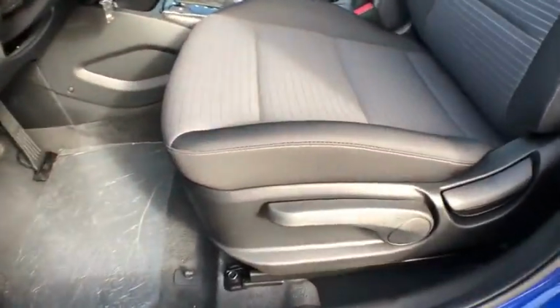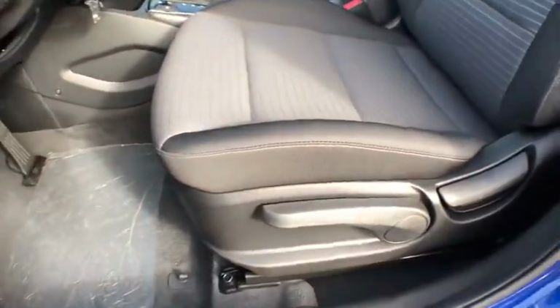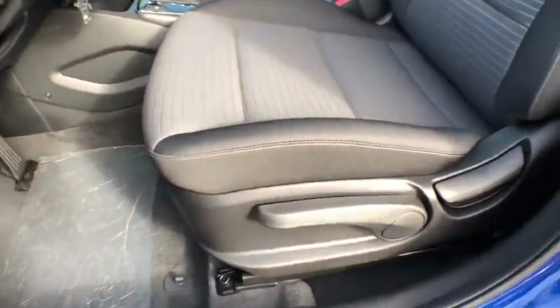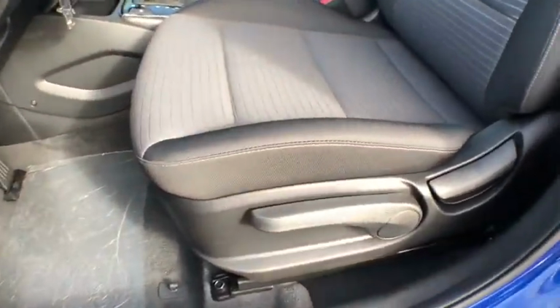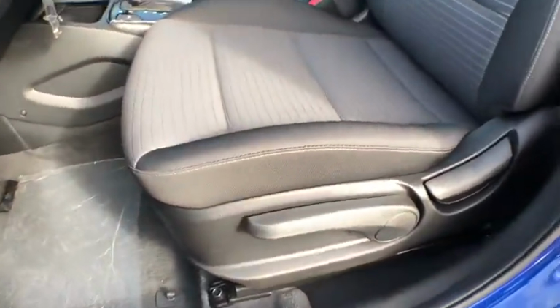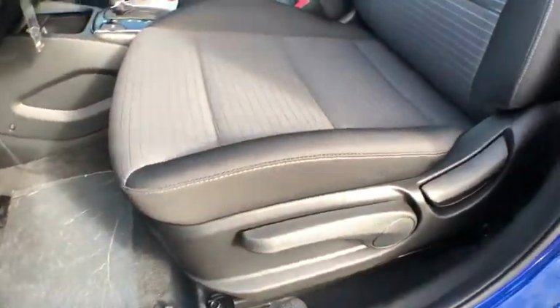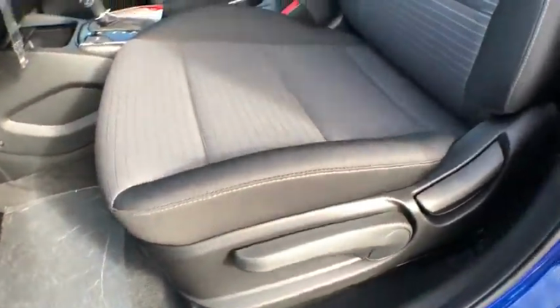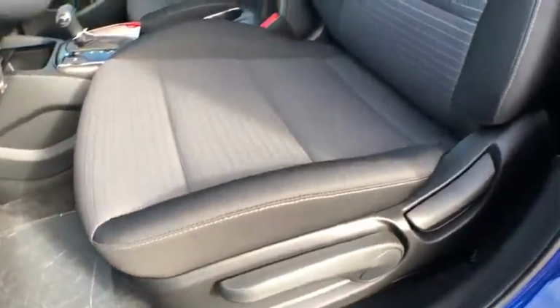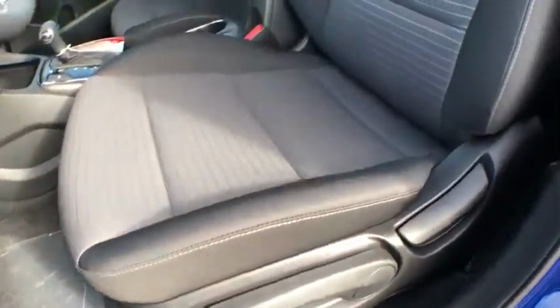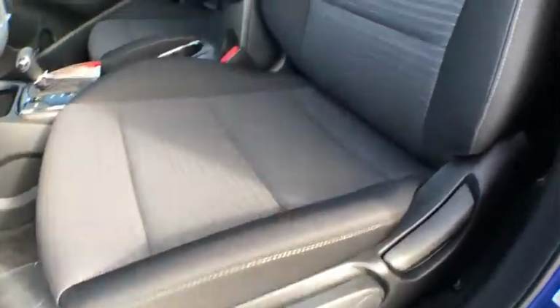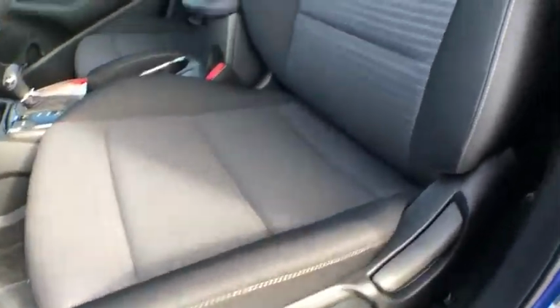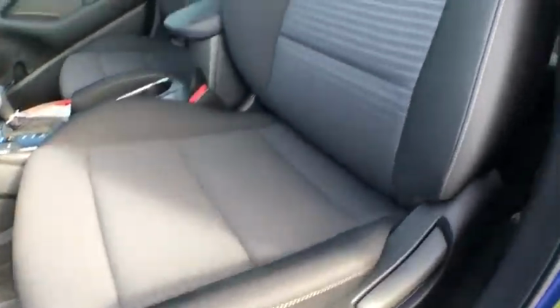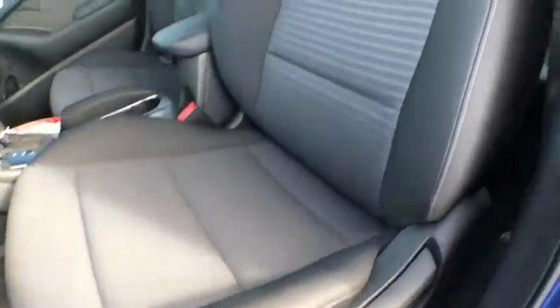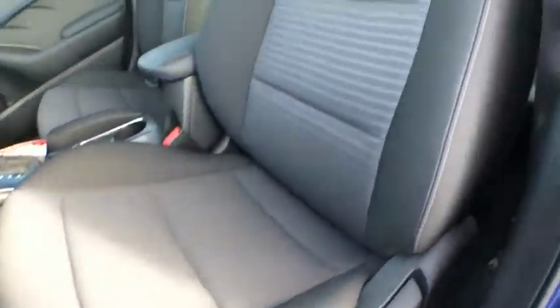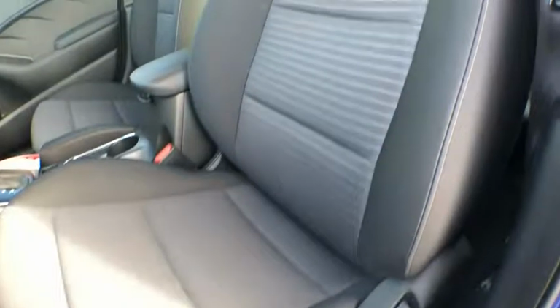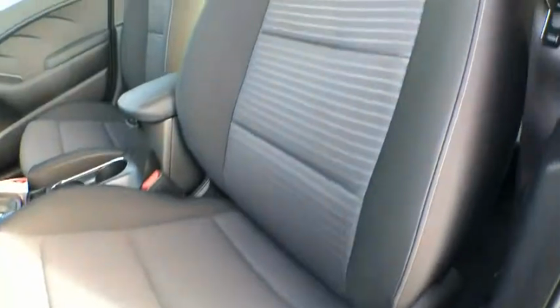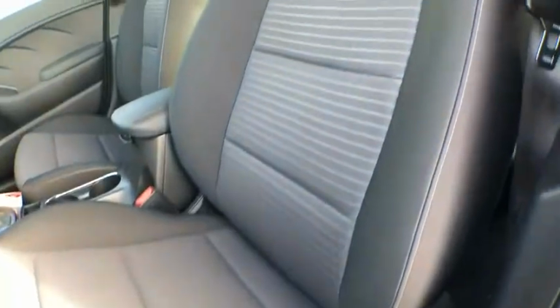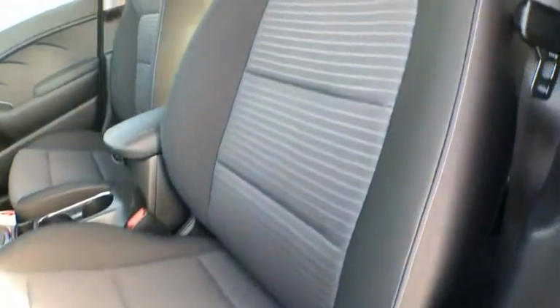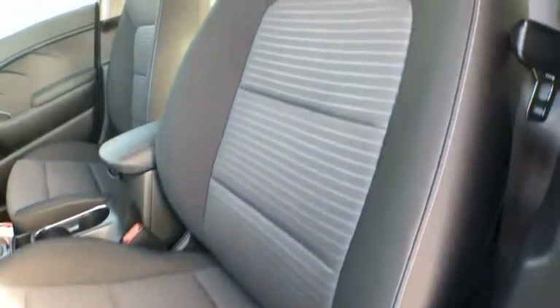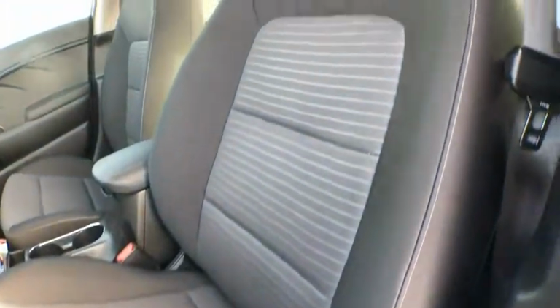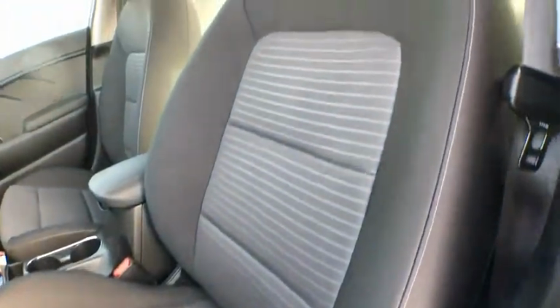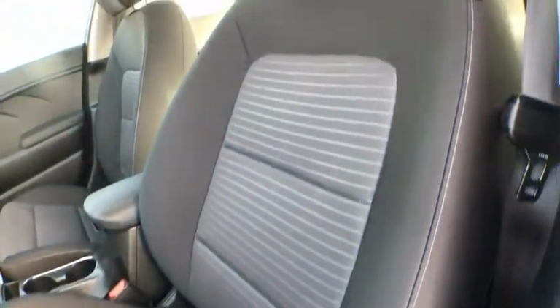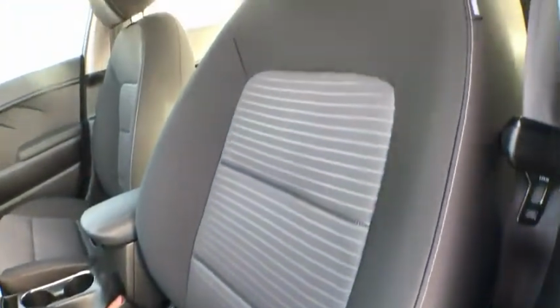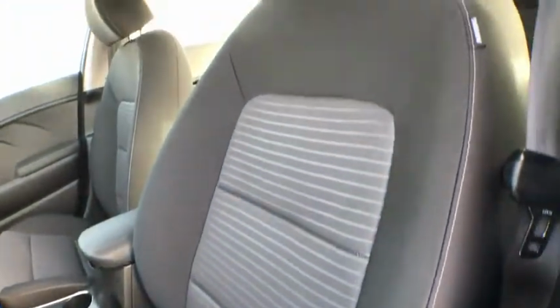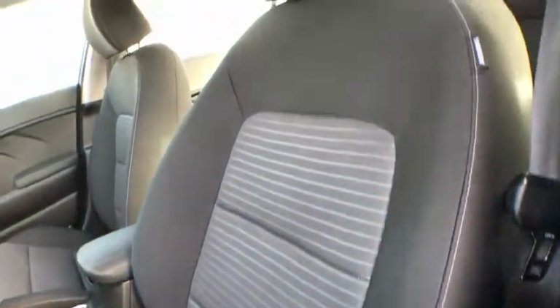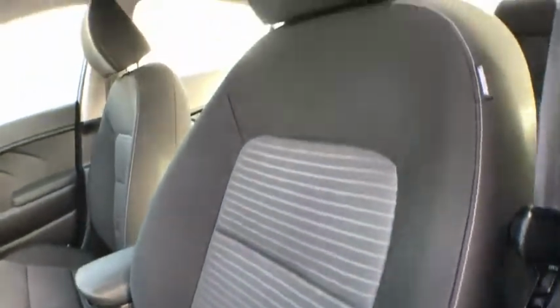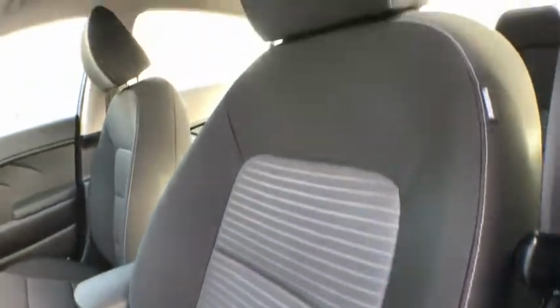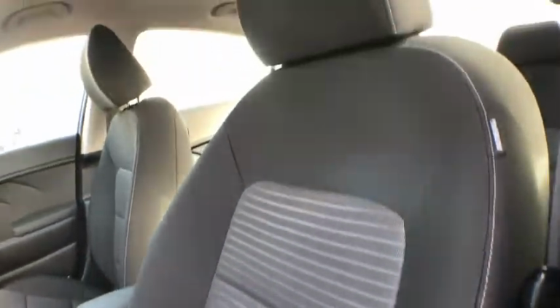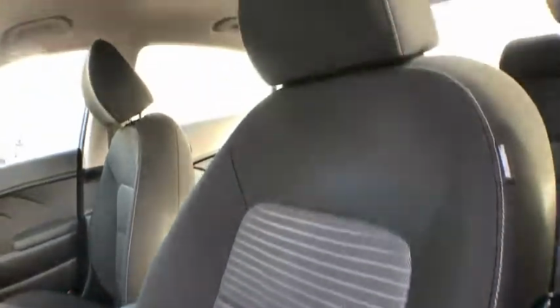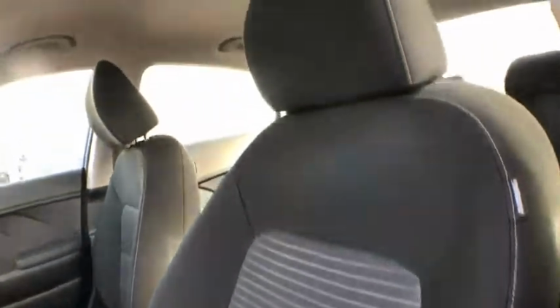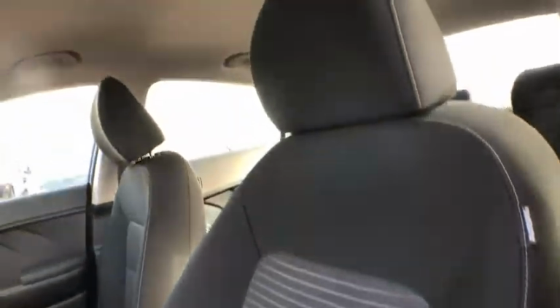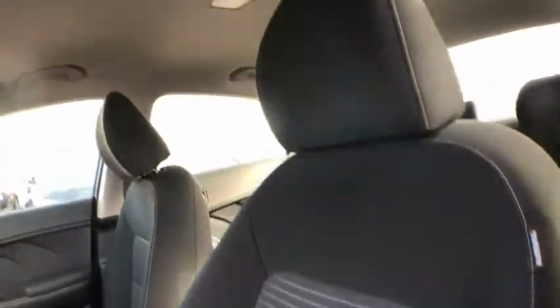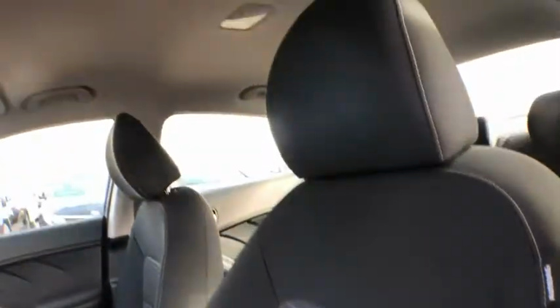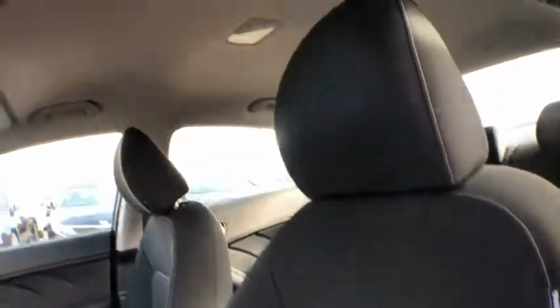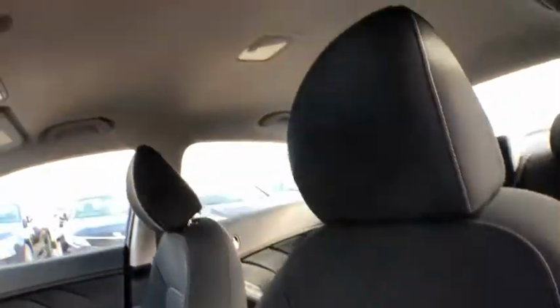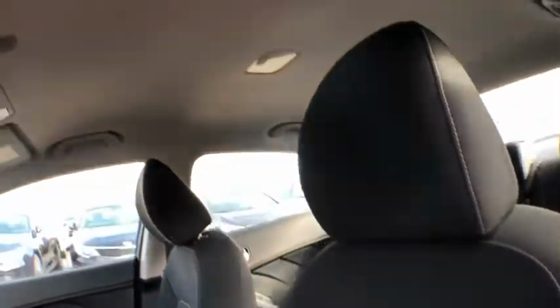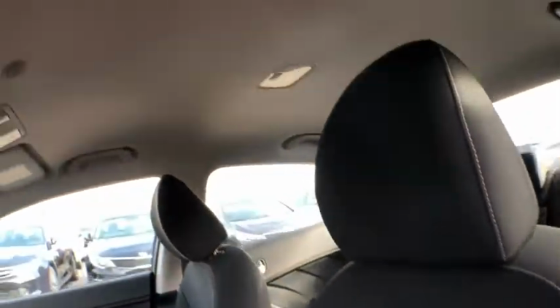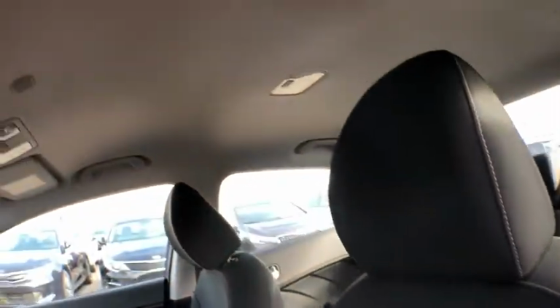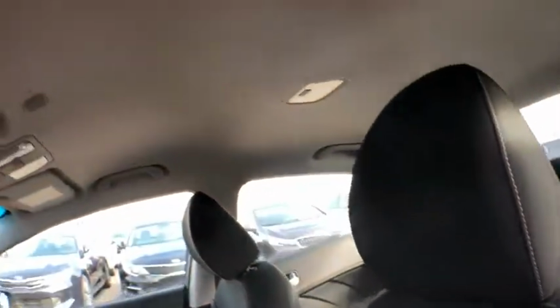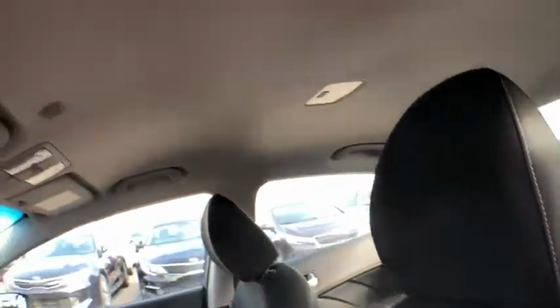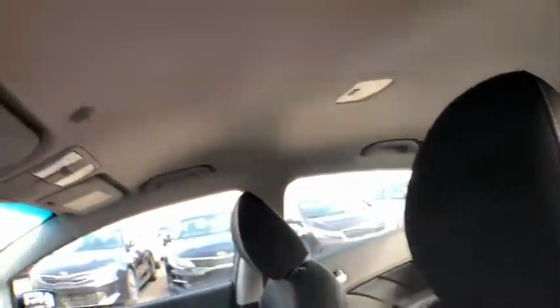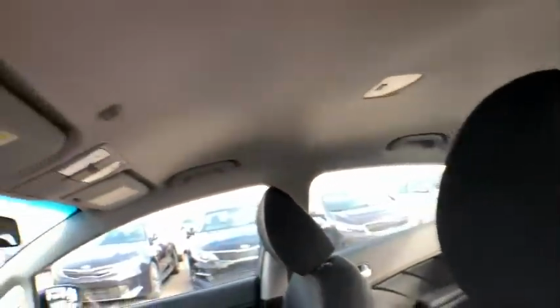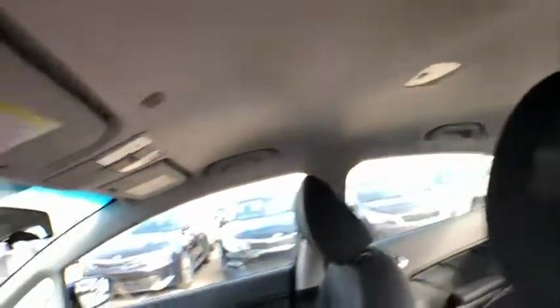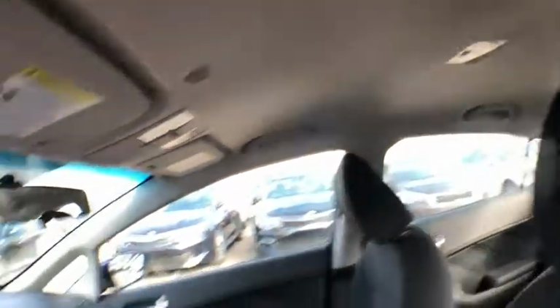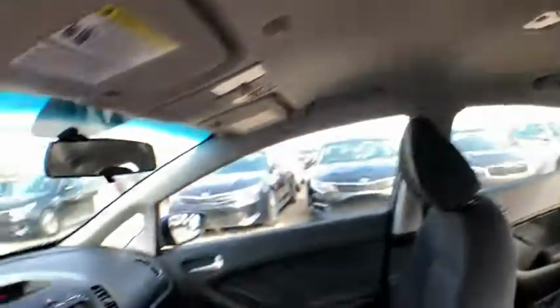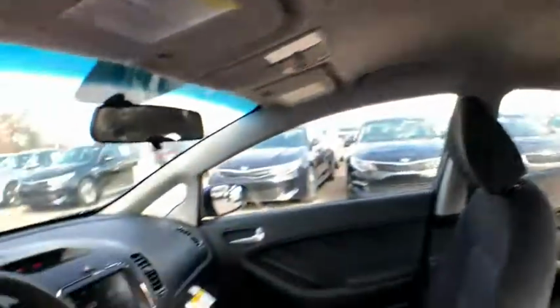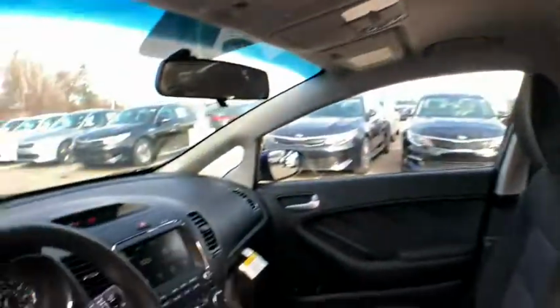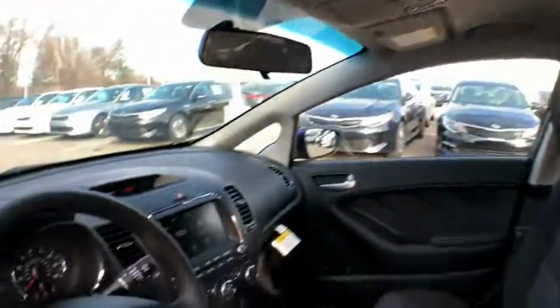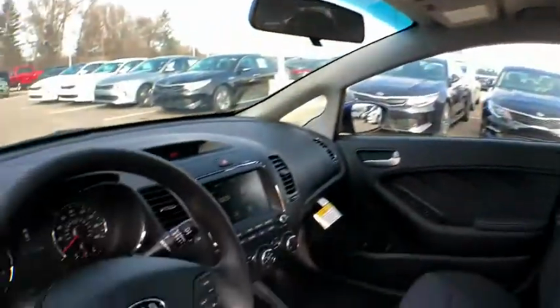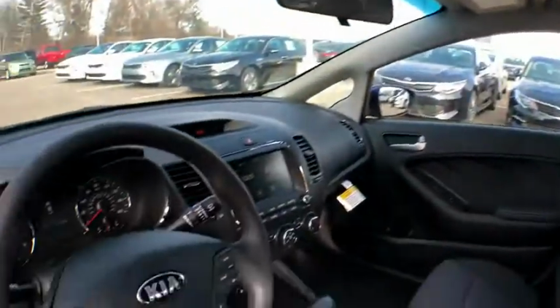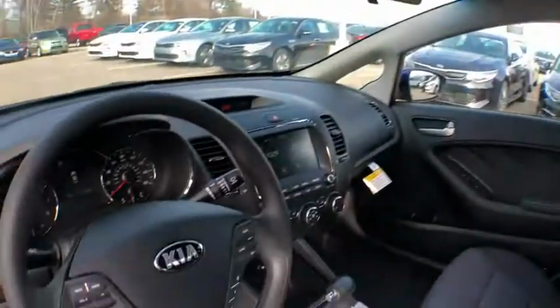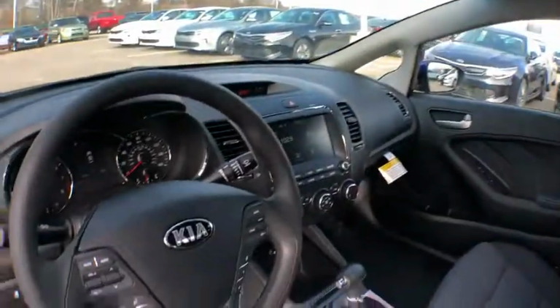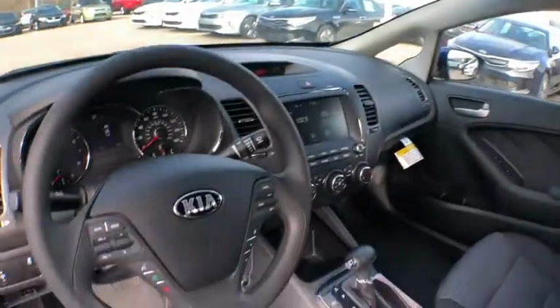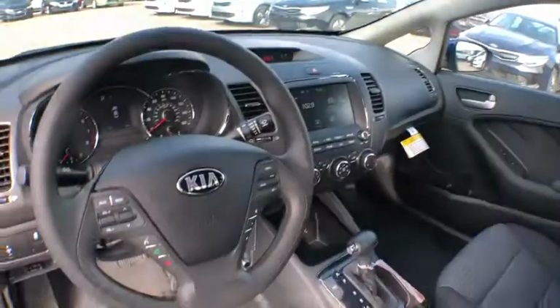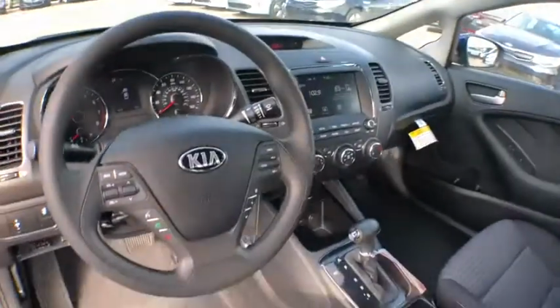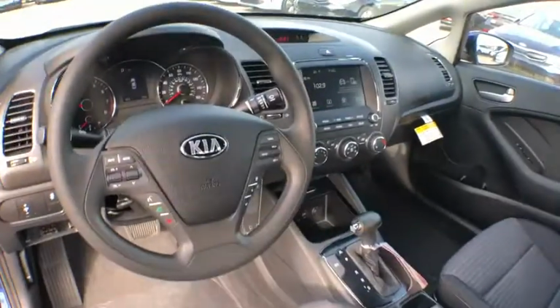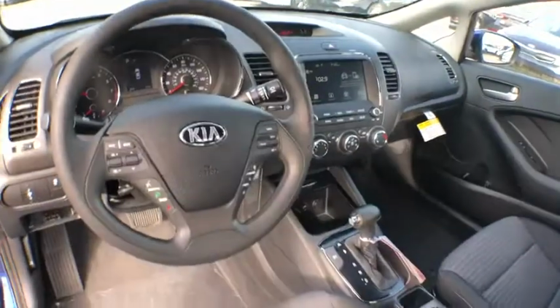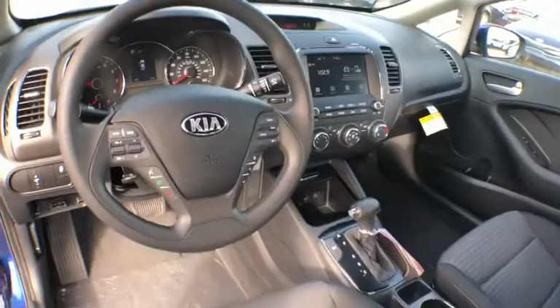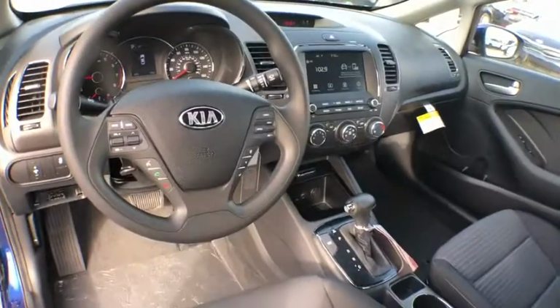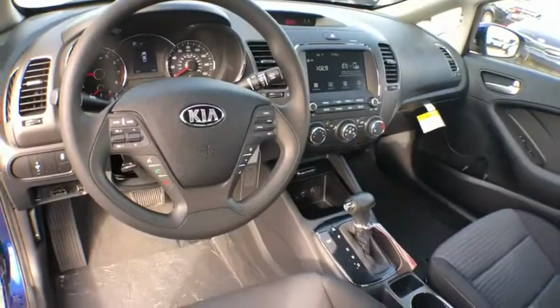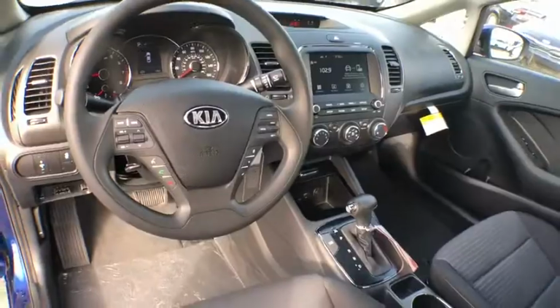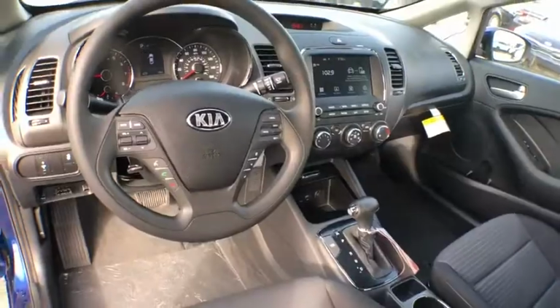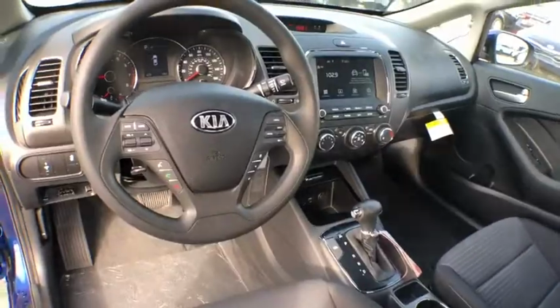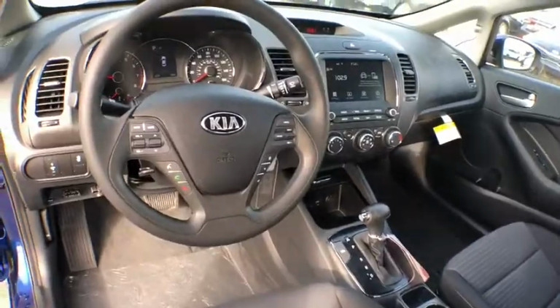Tachometer, remote keyless entry, panic alarm, cloth seat trim, front bucket seats. Come see the car for yourself.